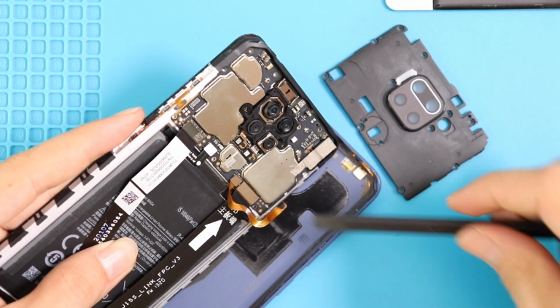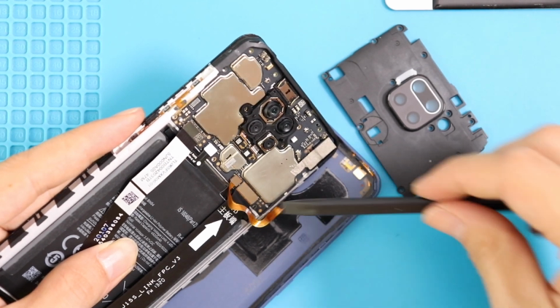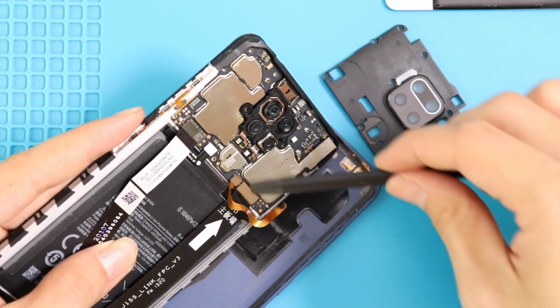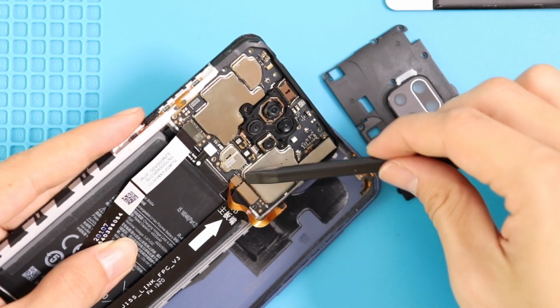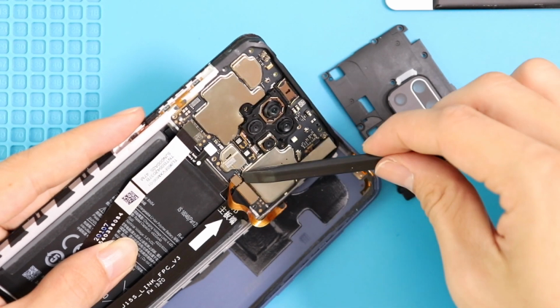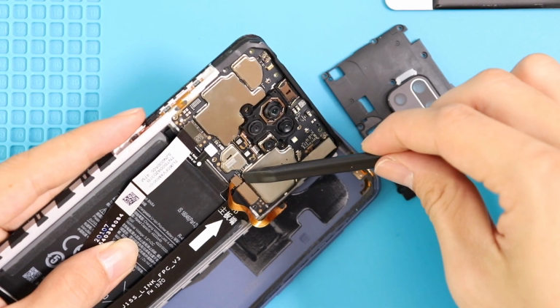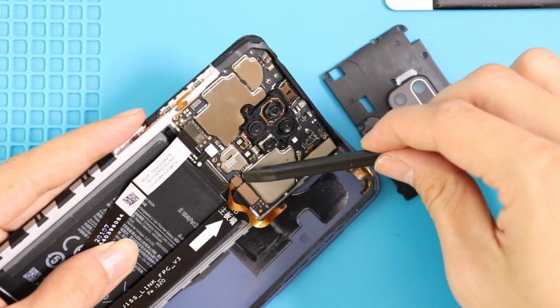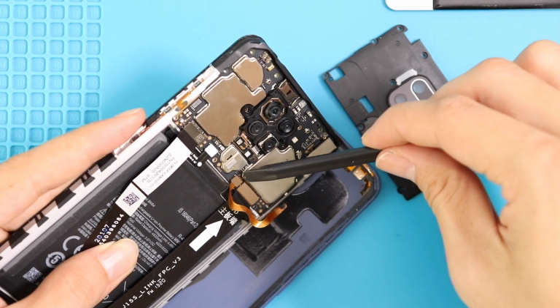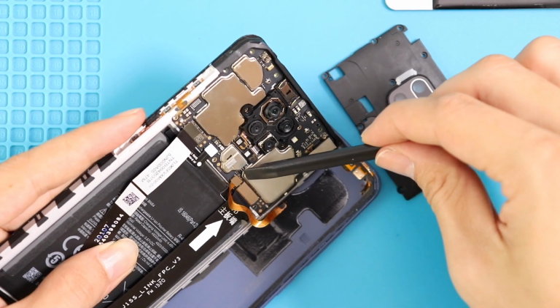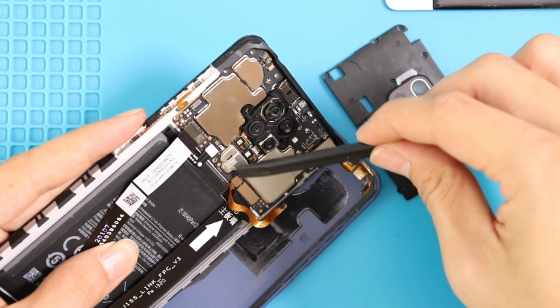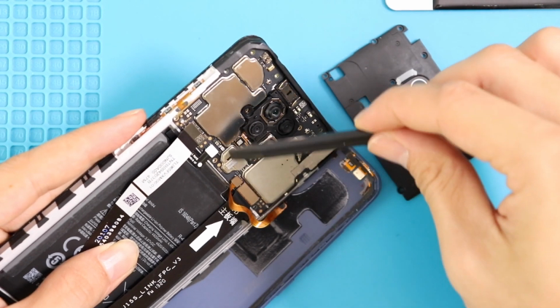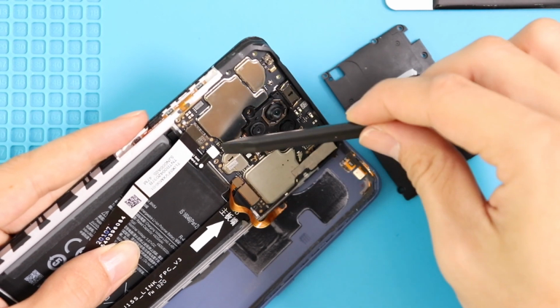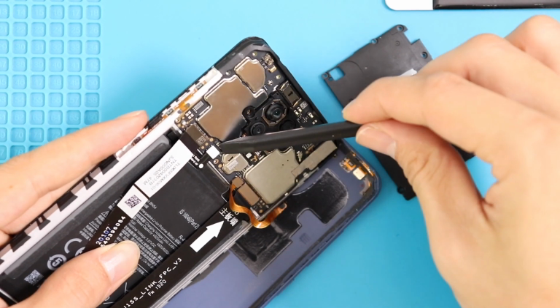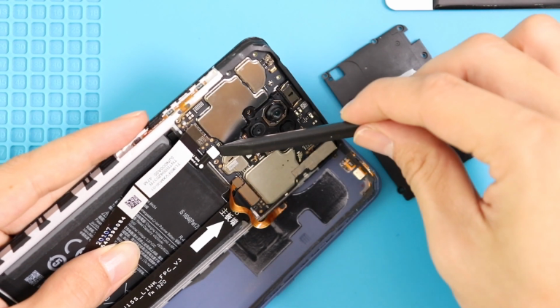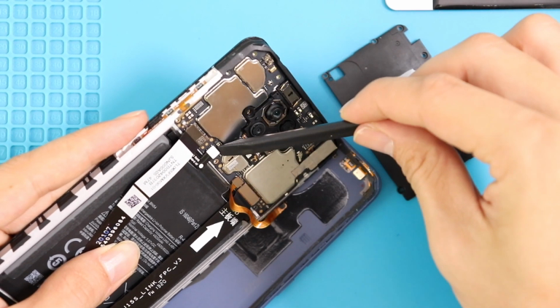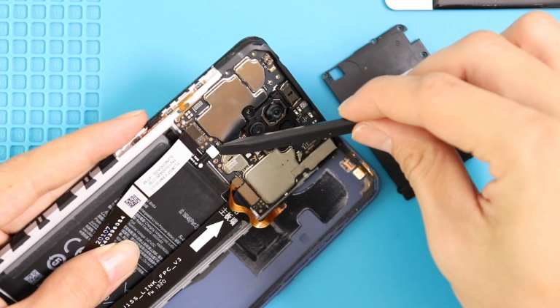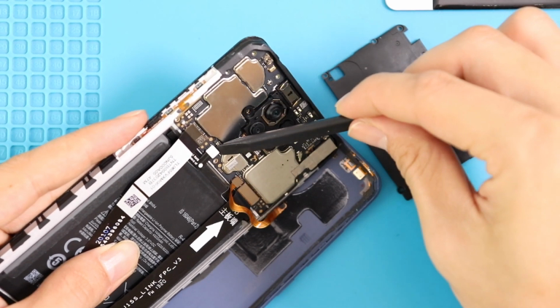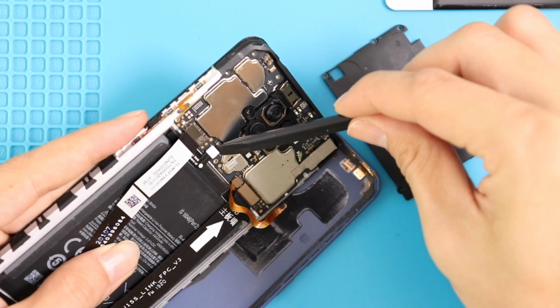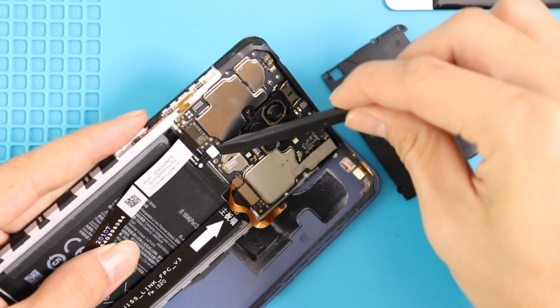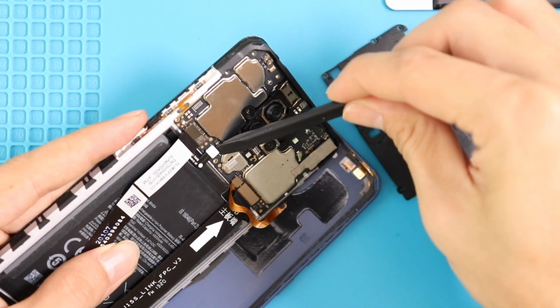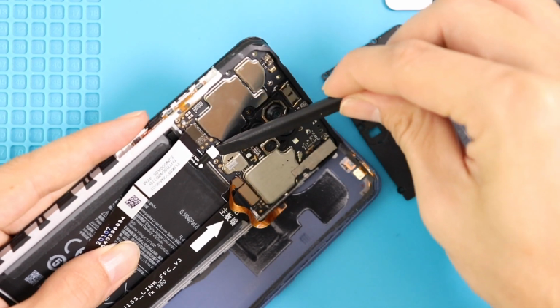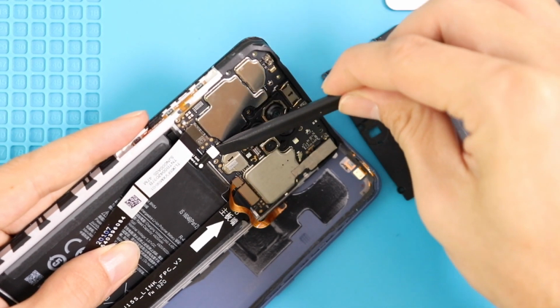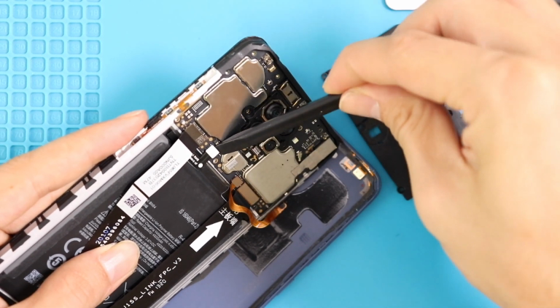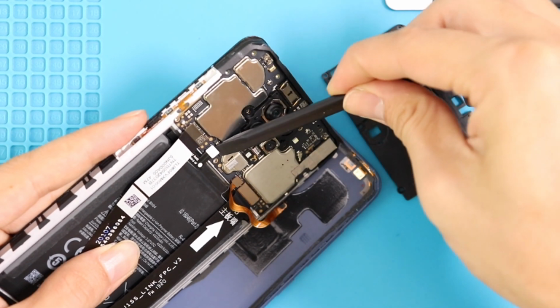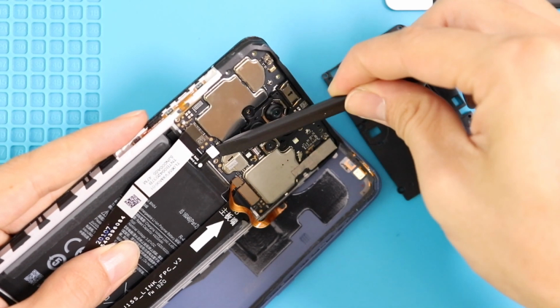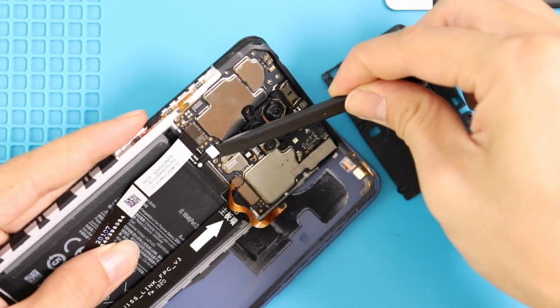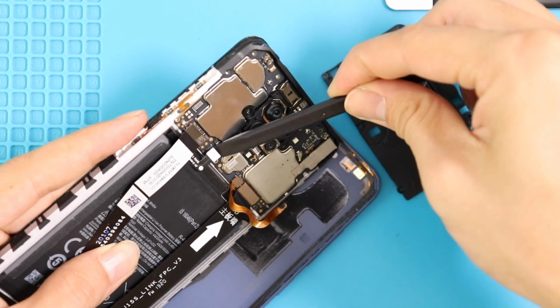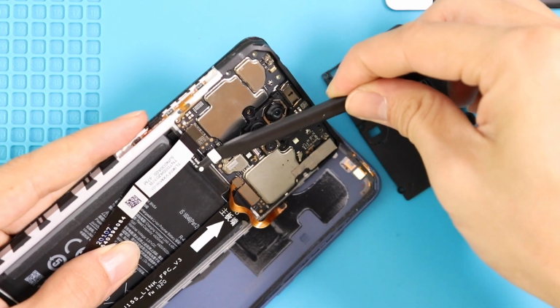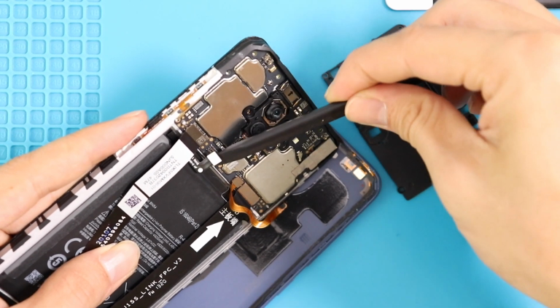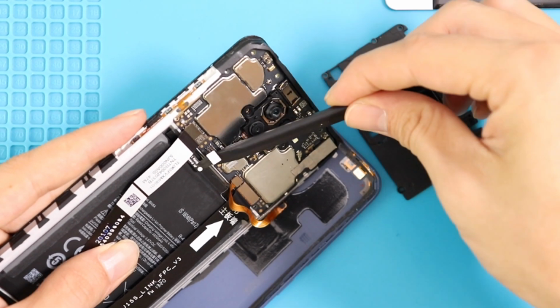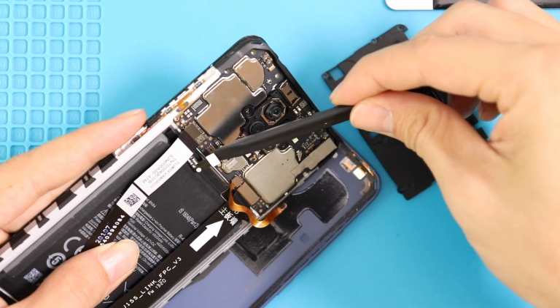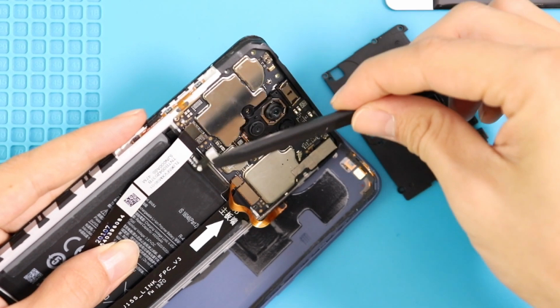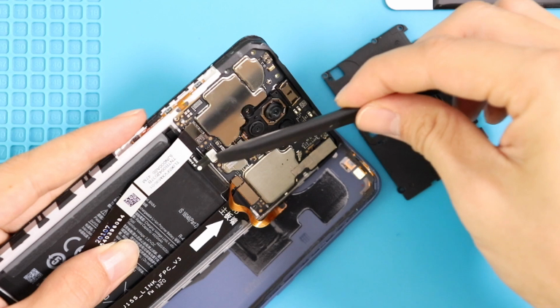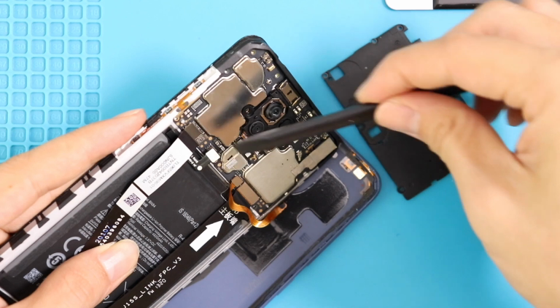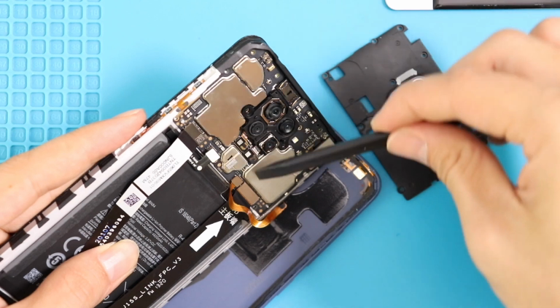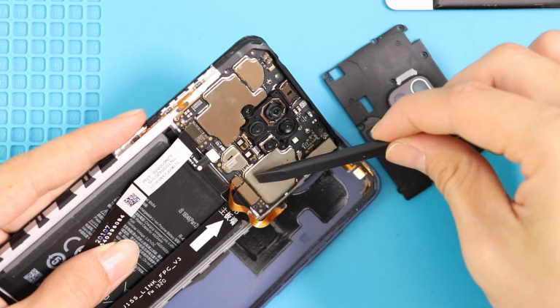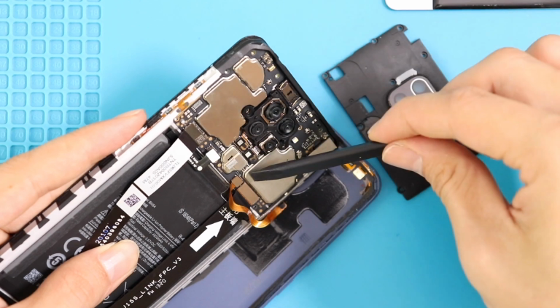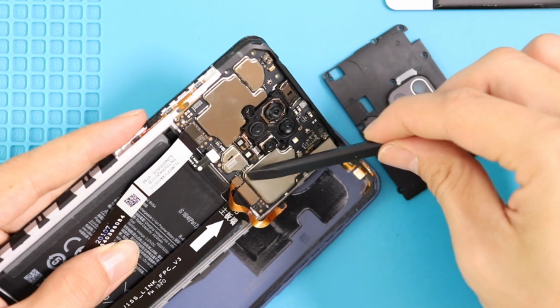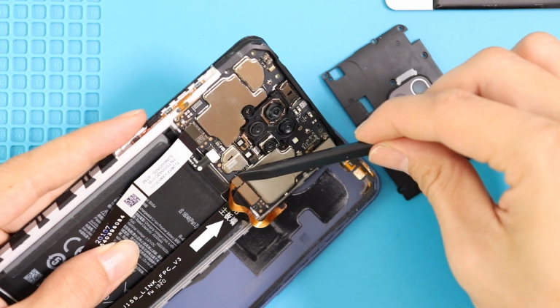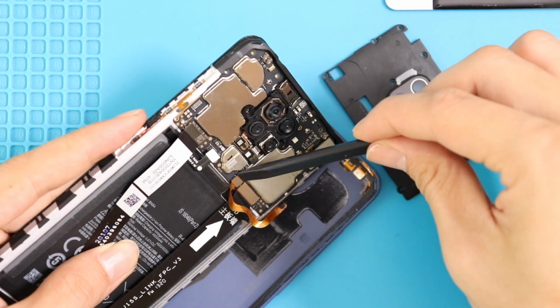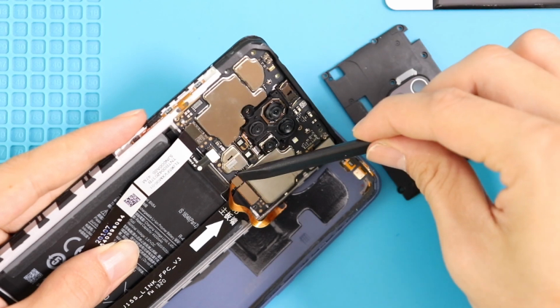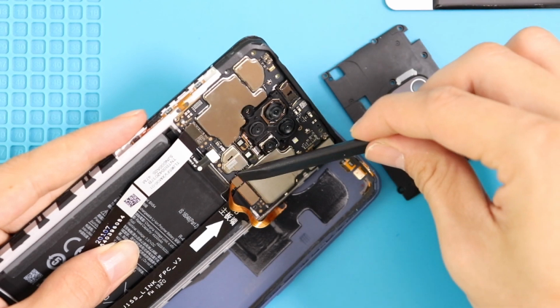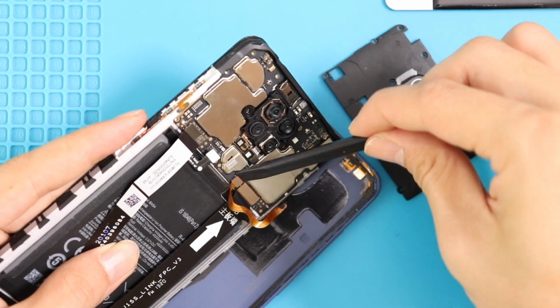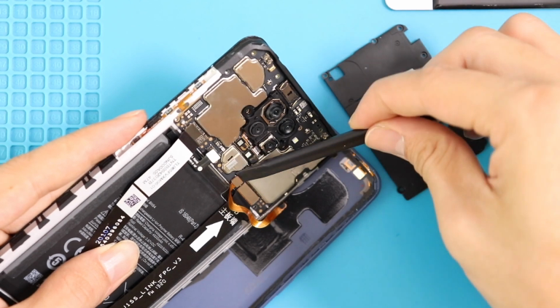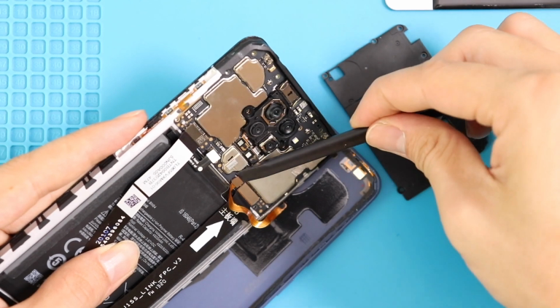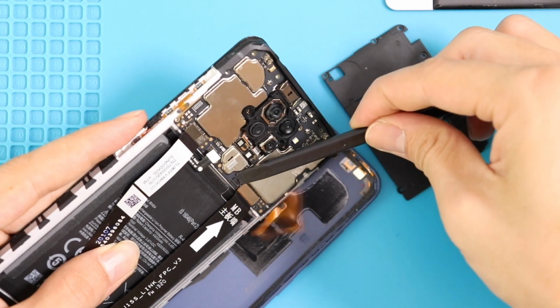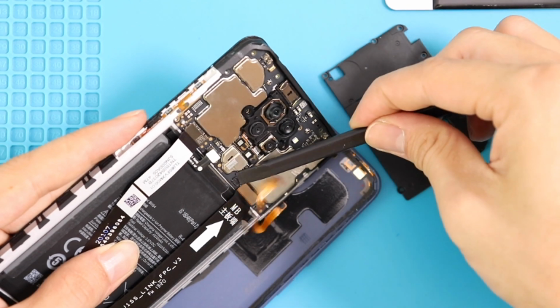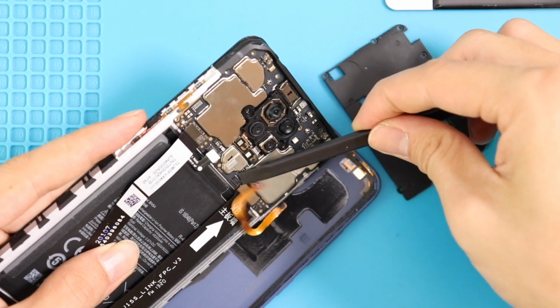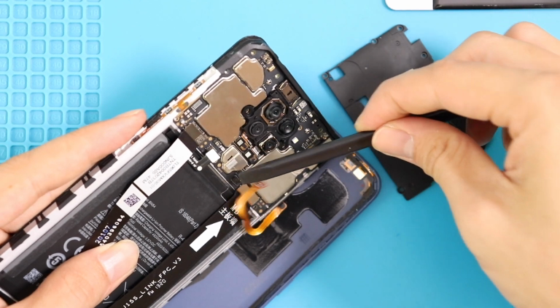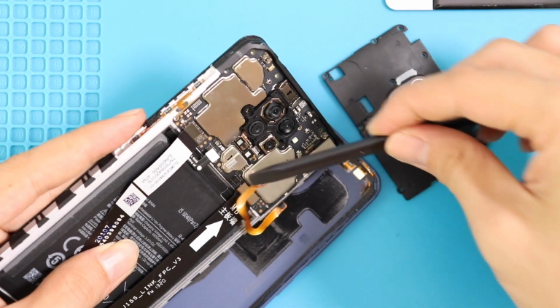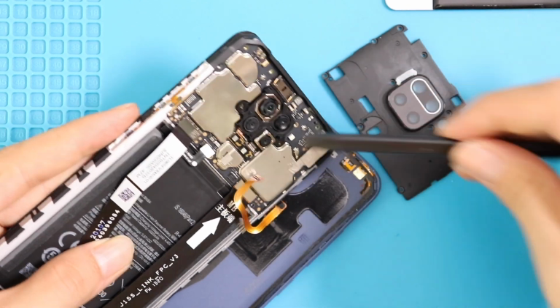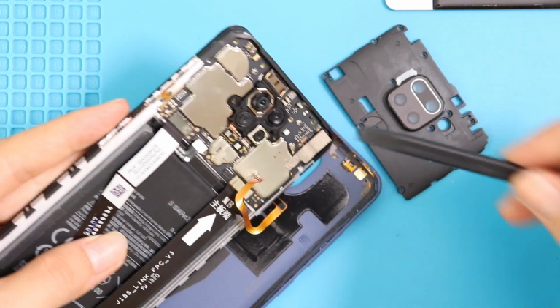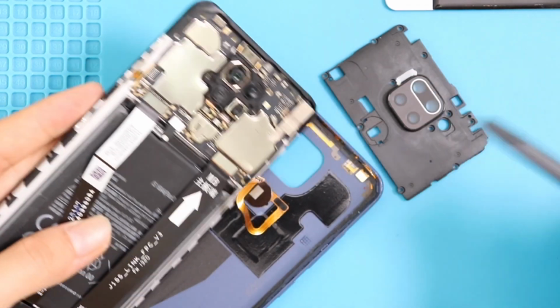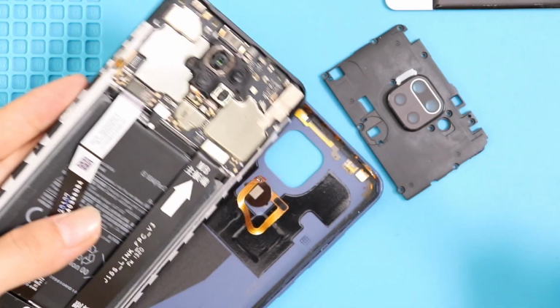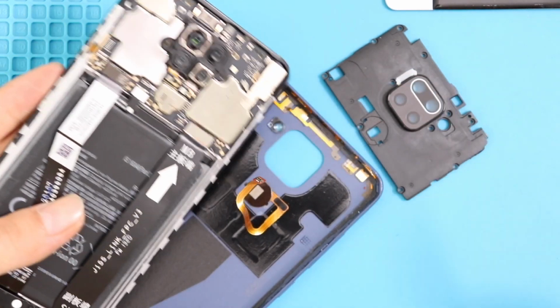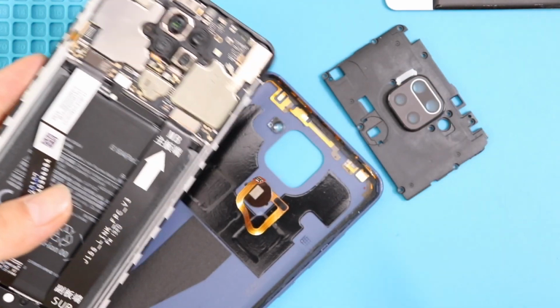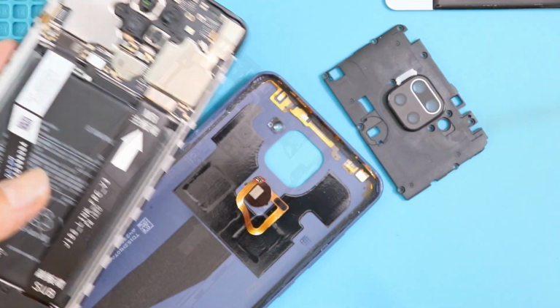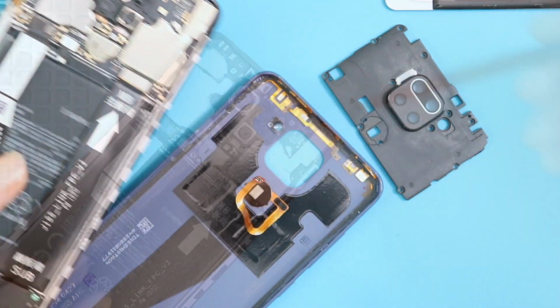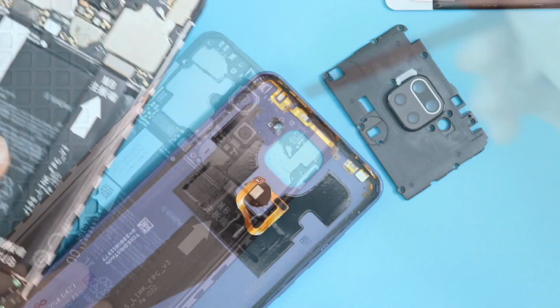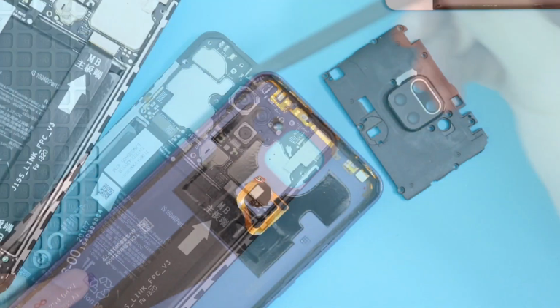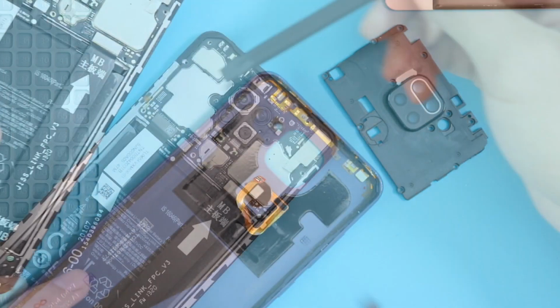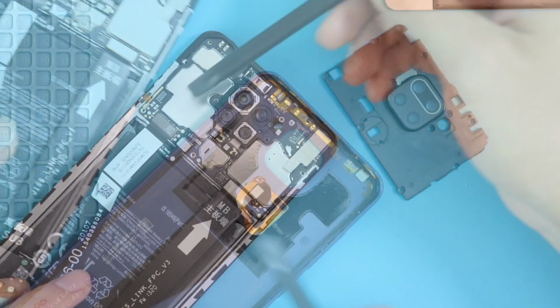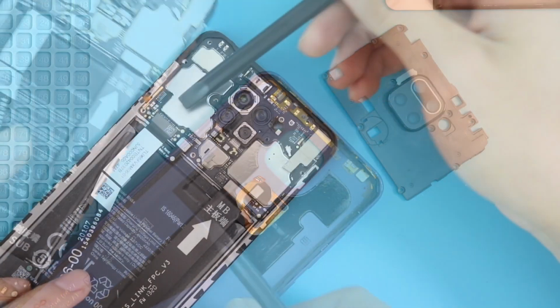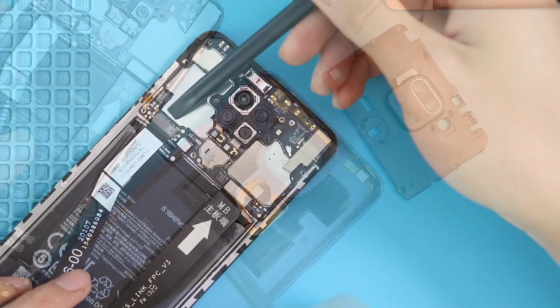Now we can unplug the fingerprint sensor connector, then disconnect the LCD flex cable, main flex cable, and the battery connector.